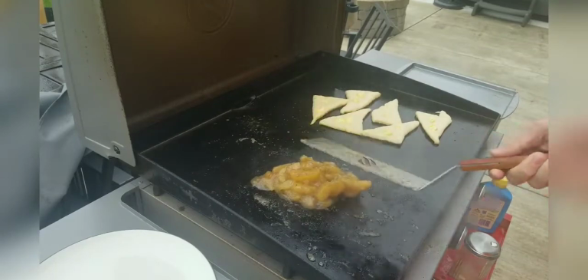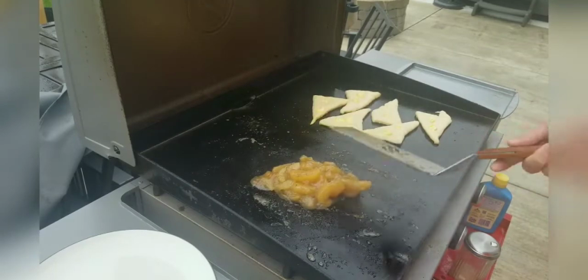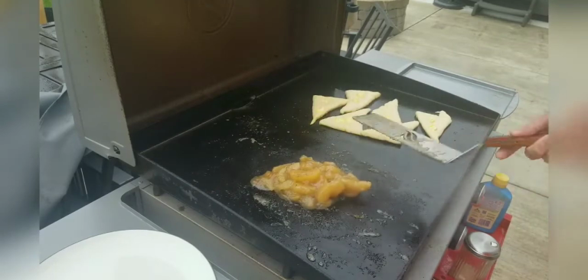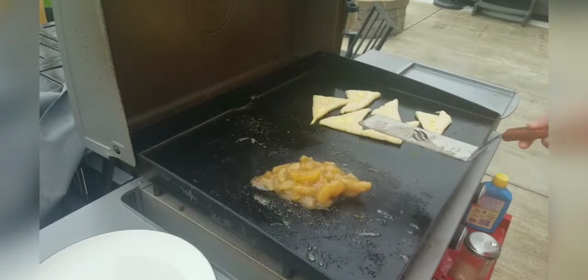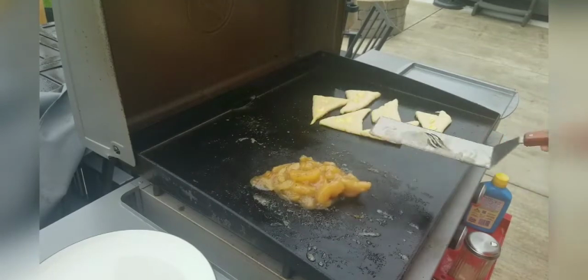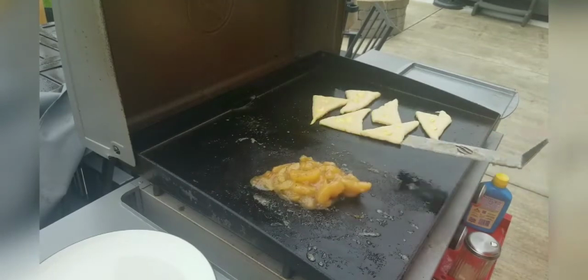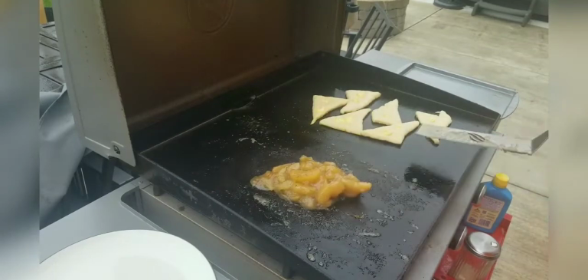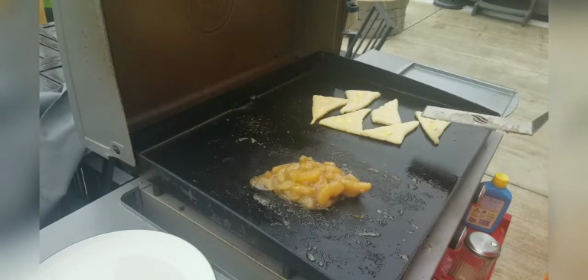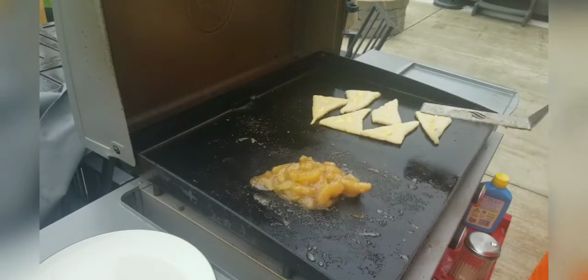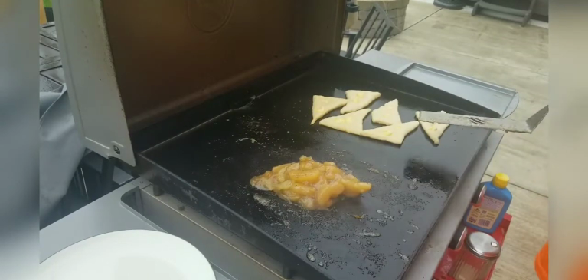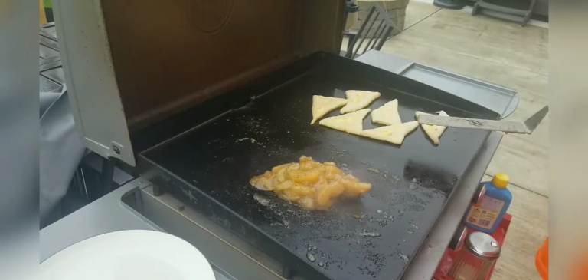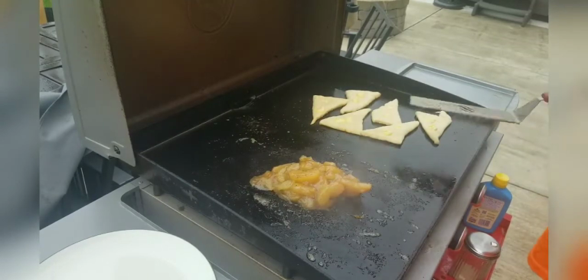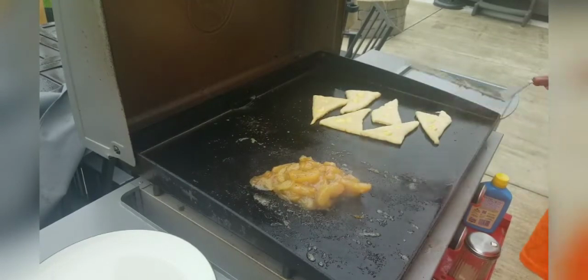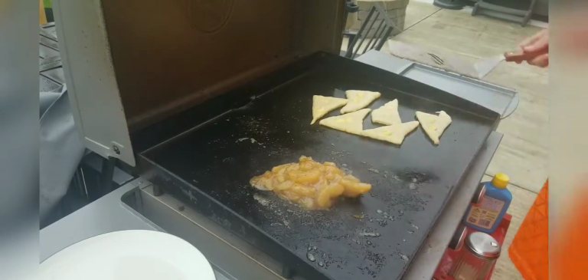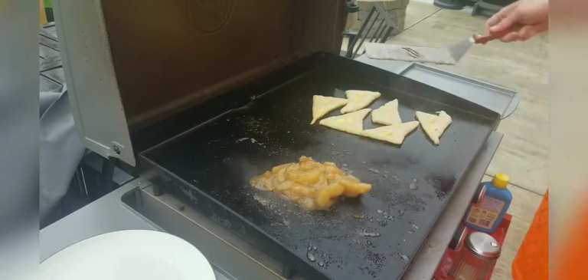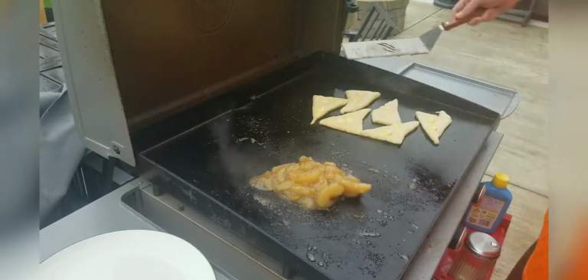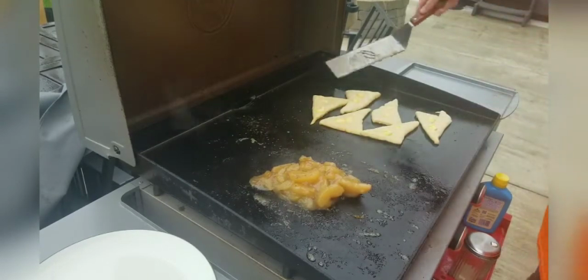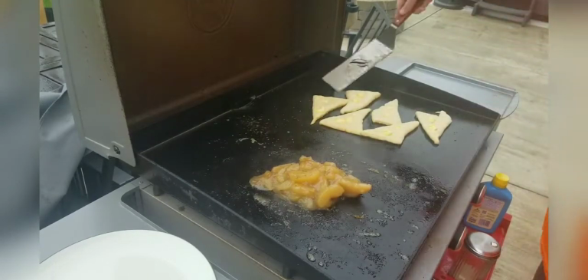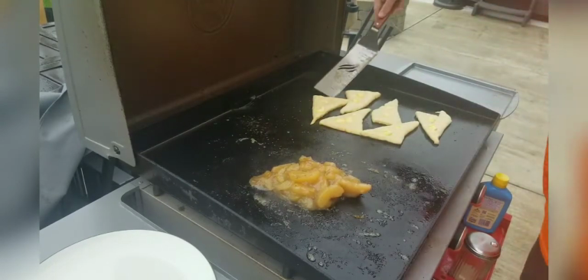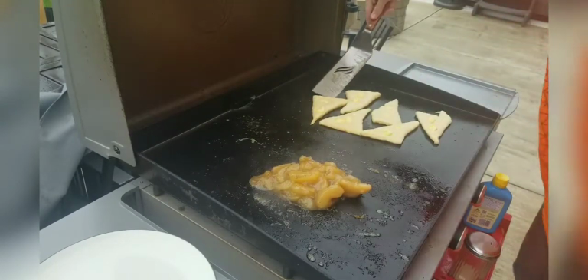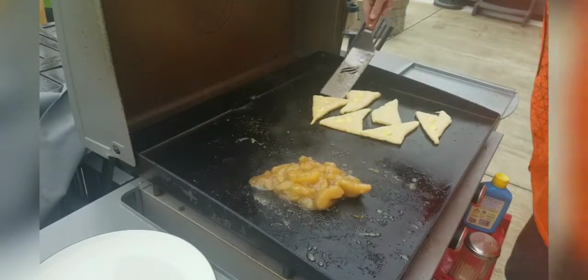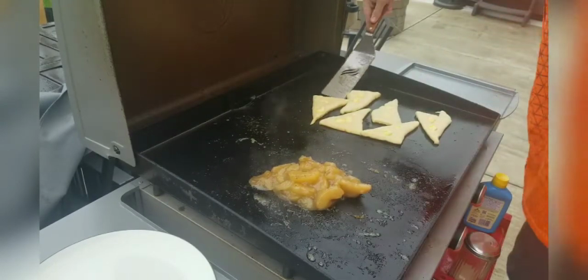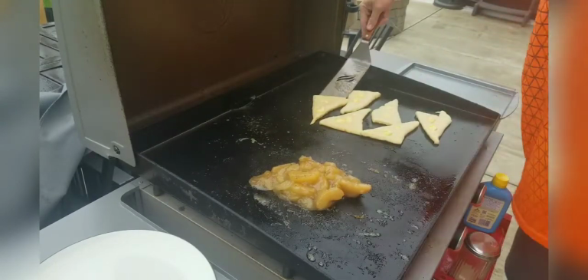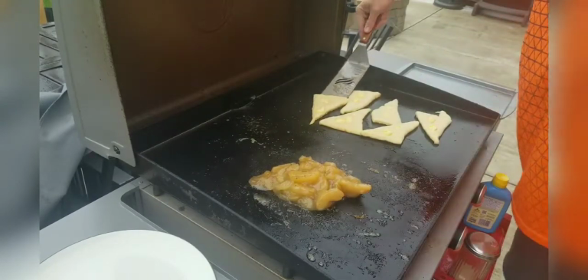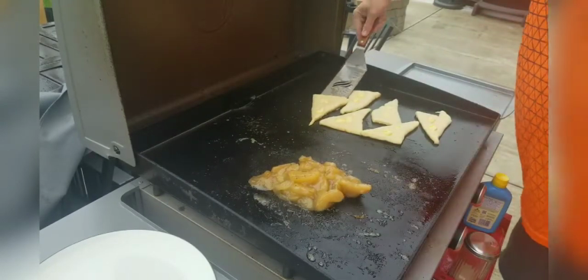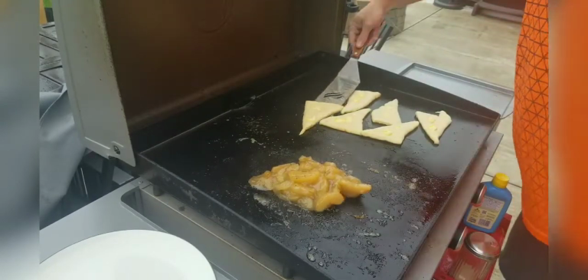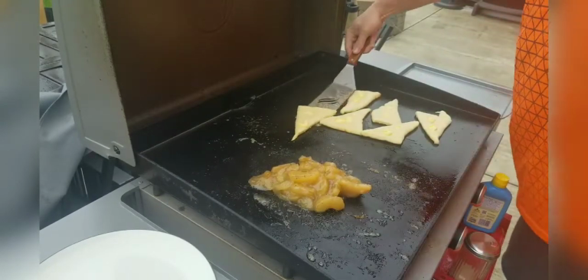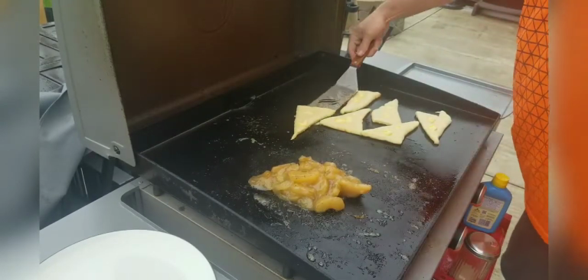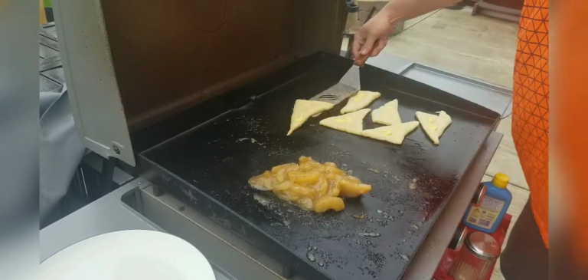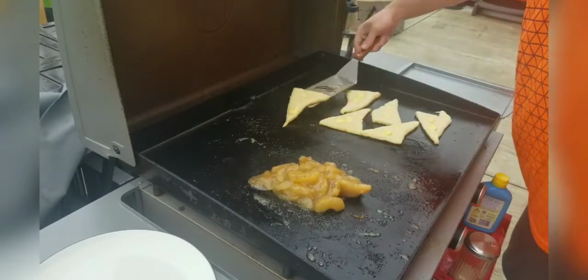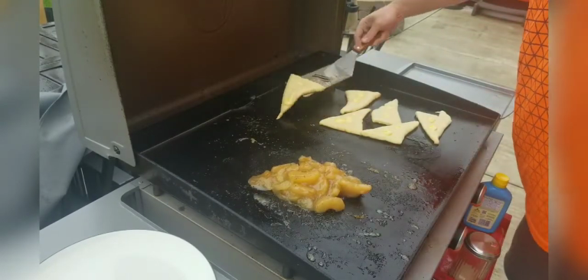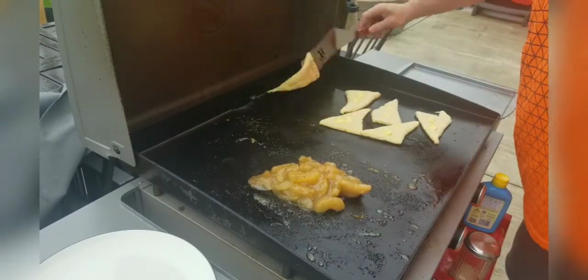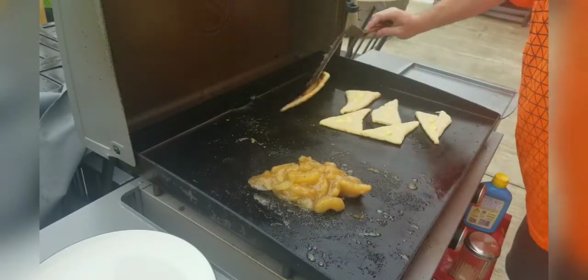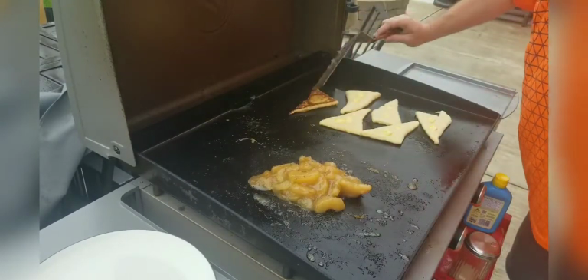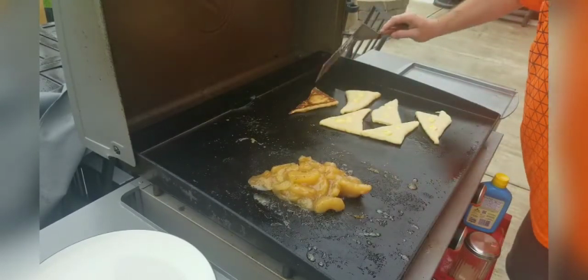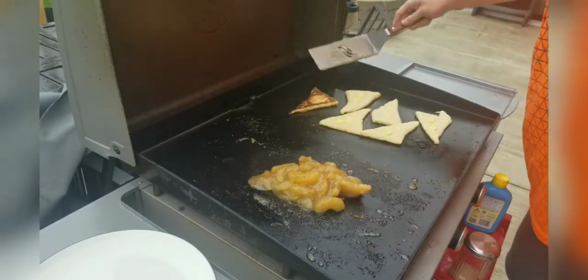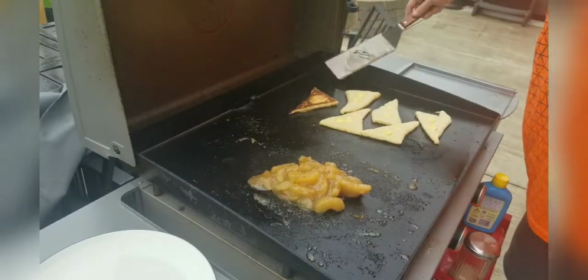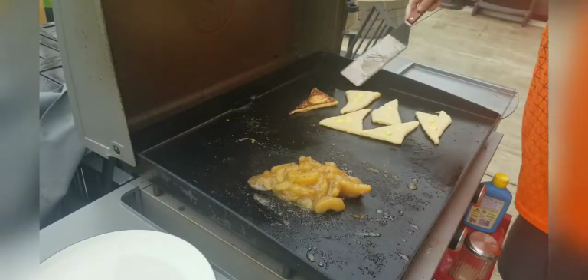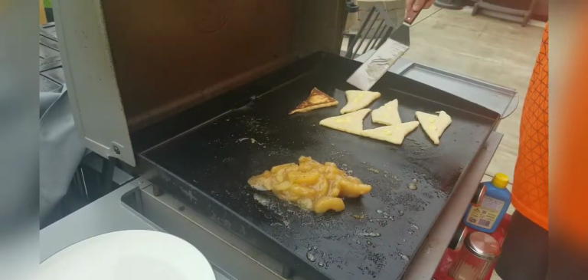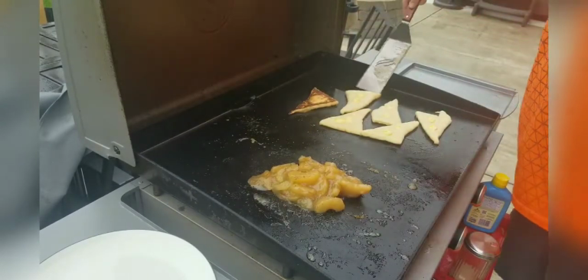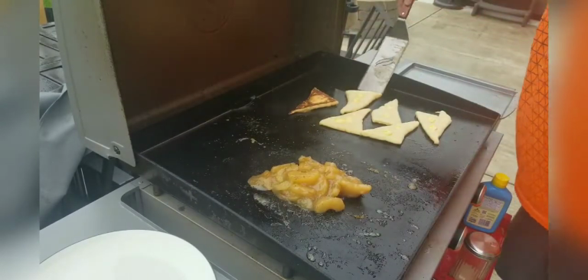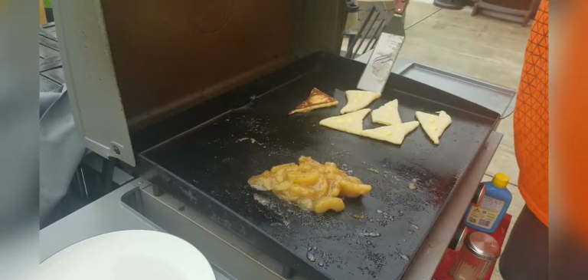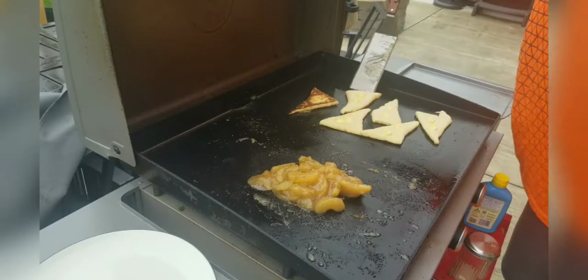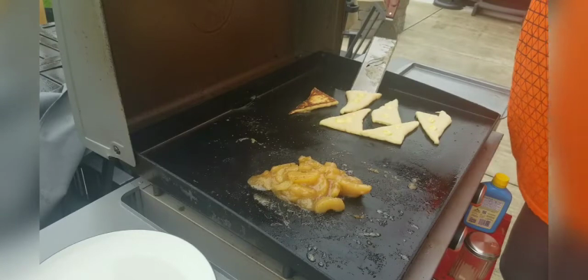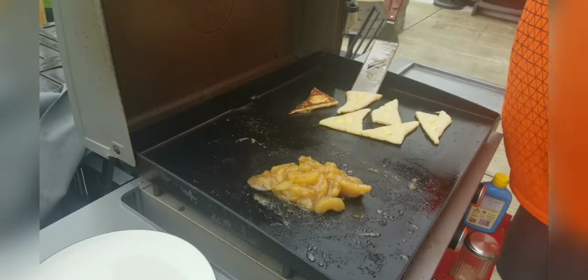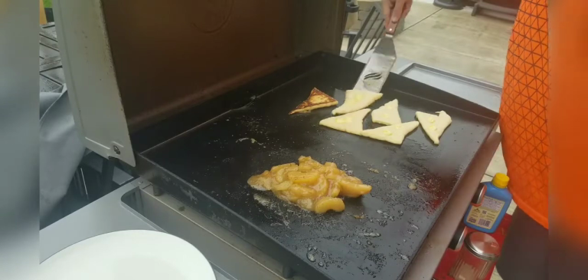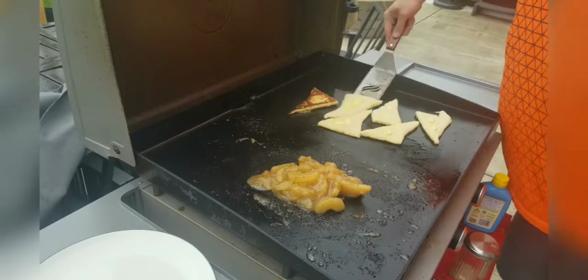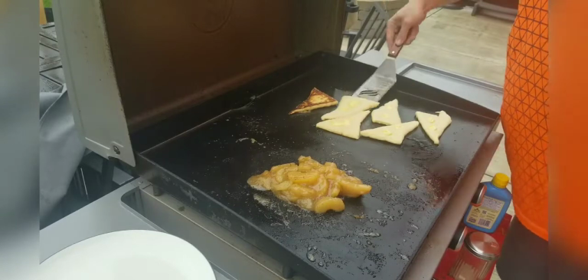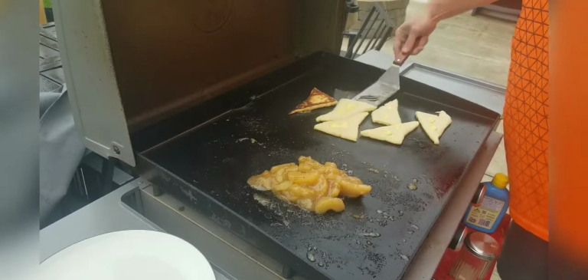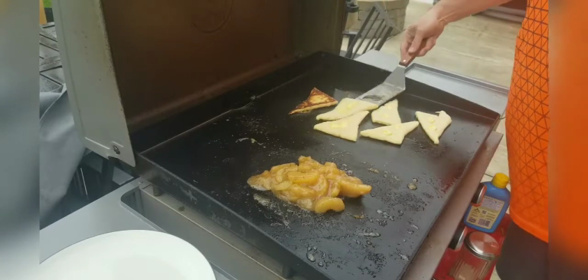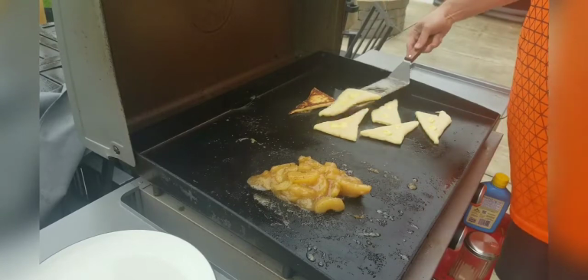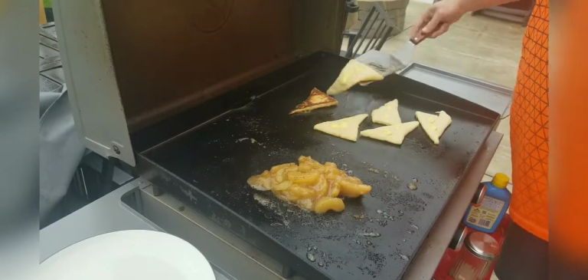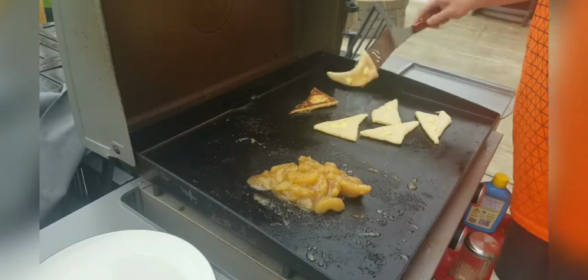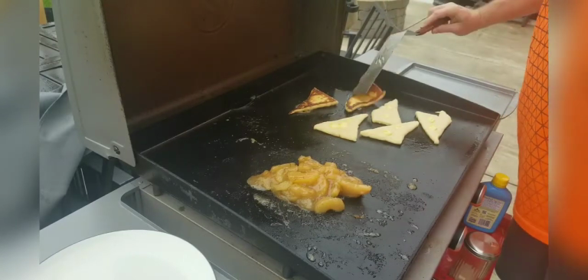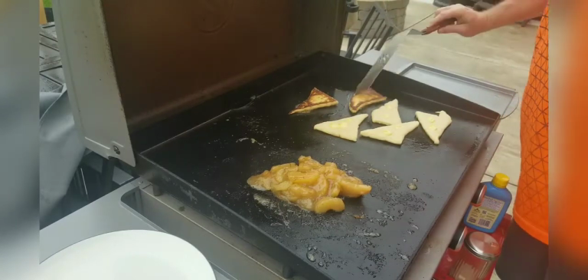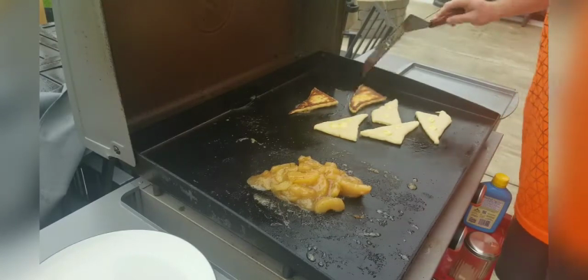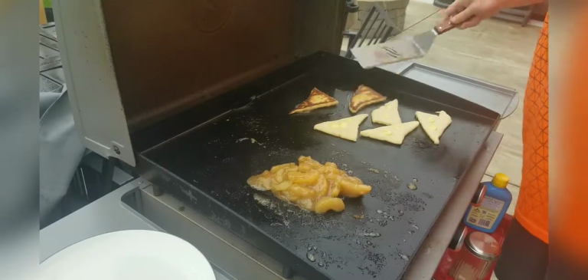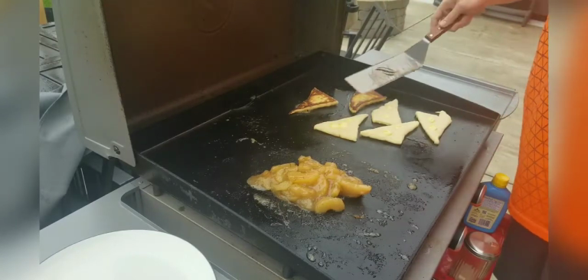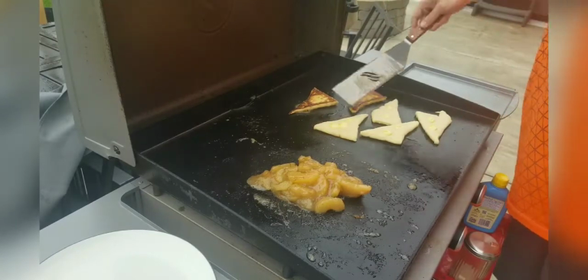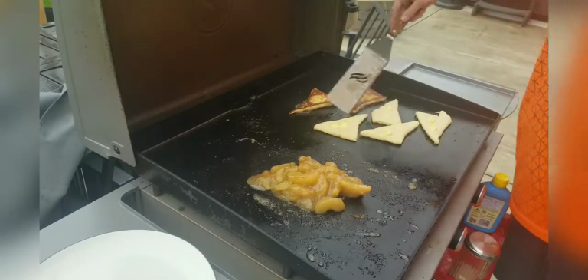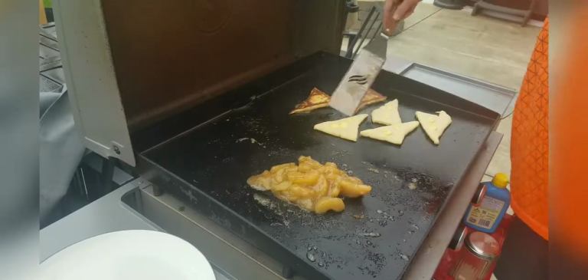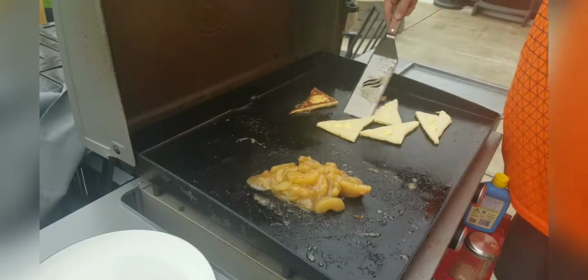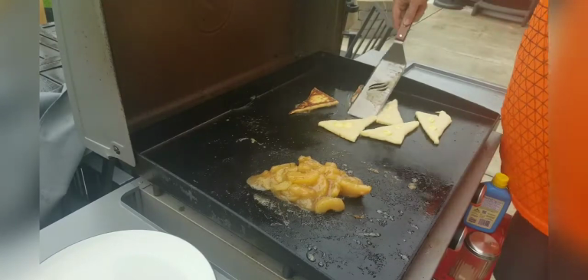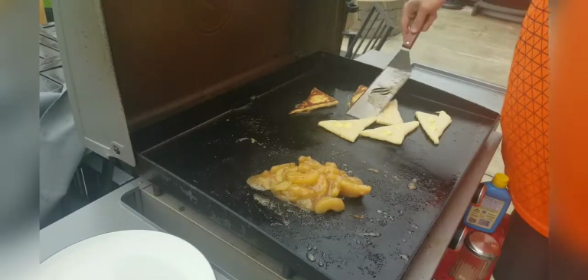Now we're going to go ahead and flip over our rolls. They're a little bit too done, but it's okay.